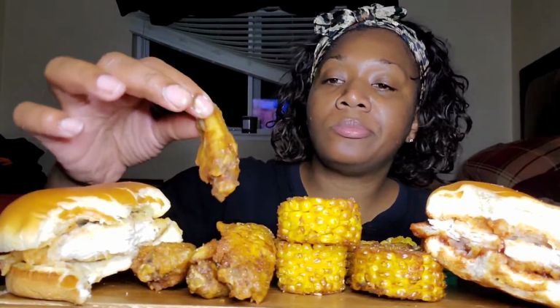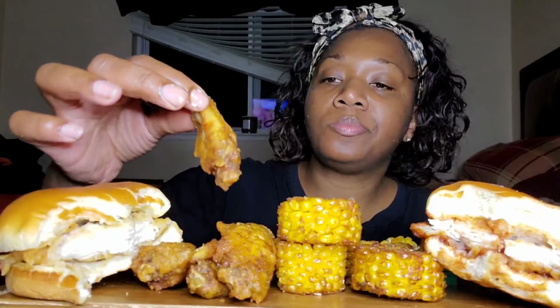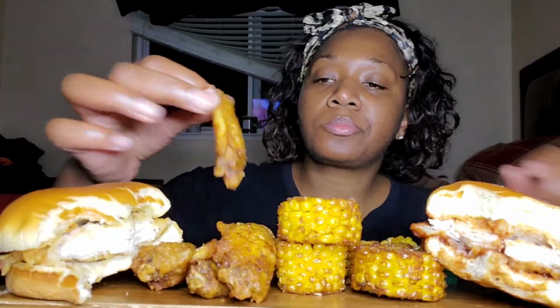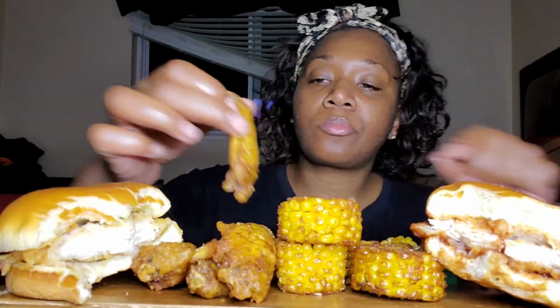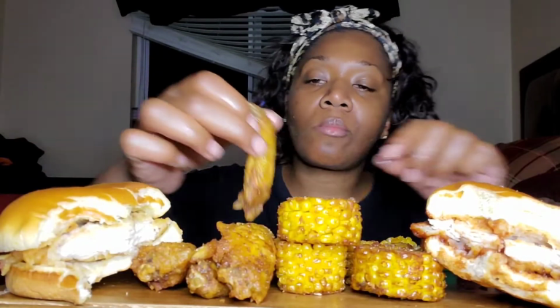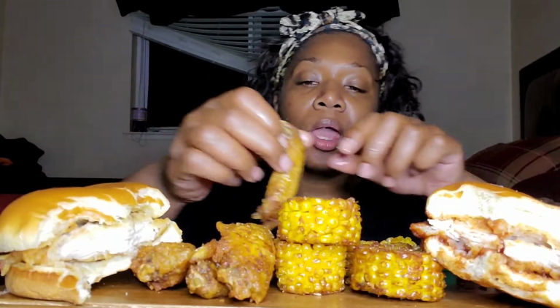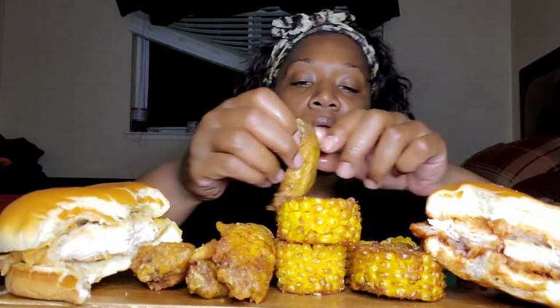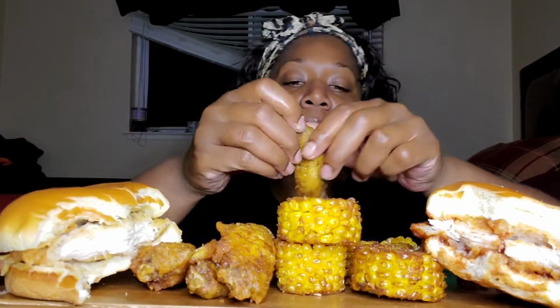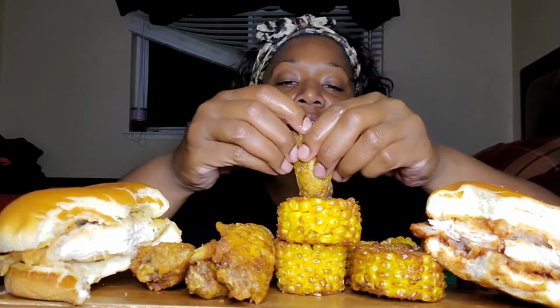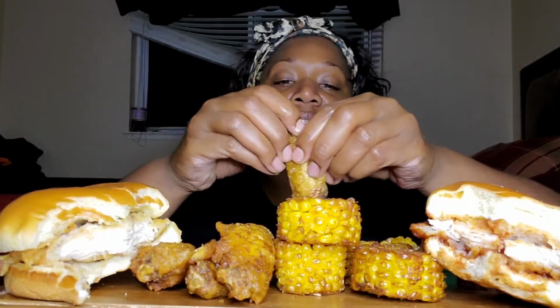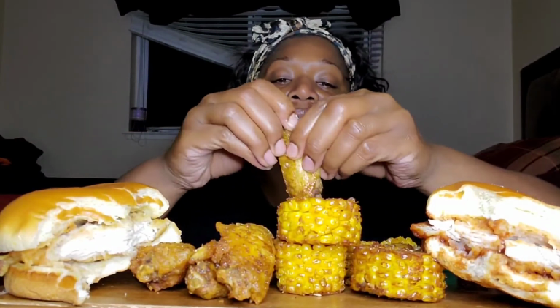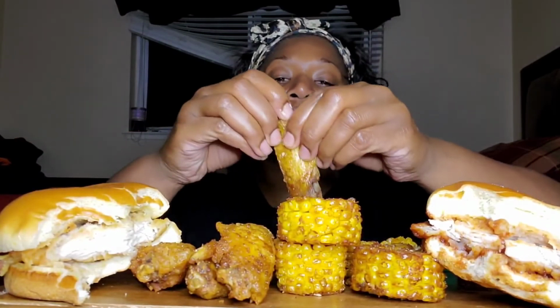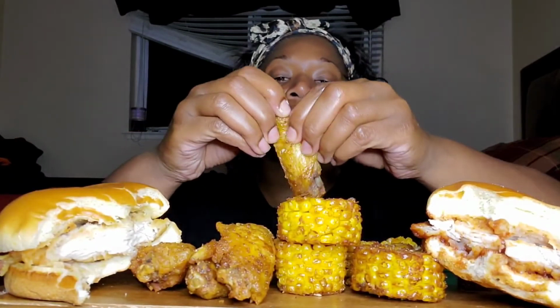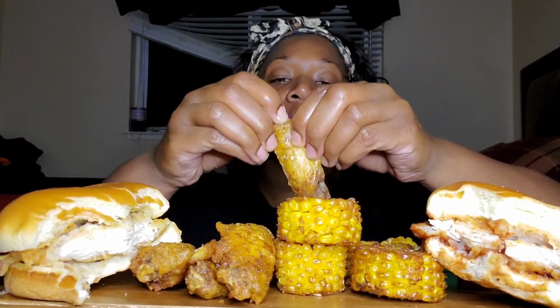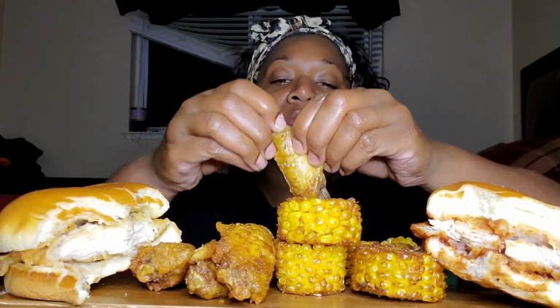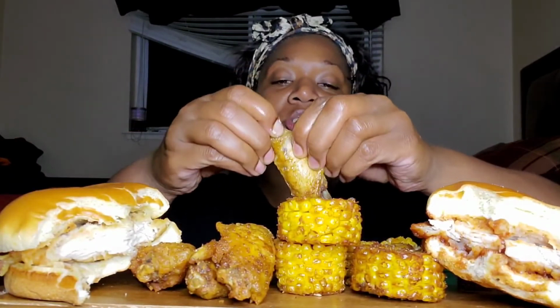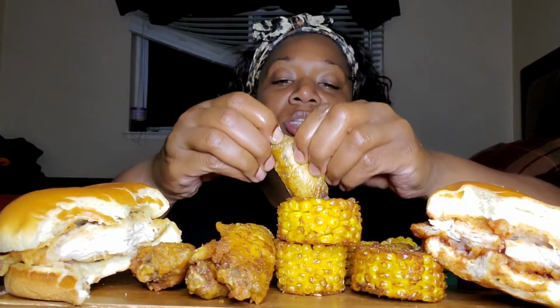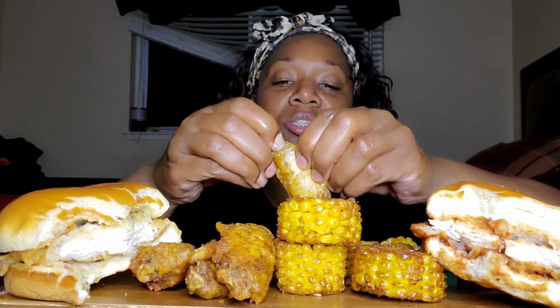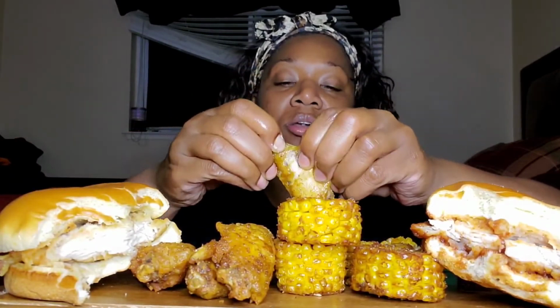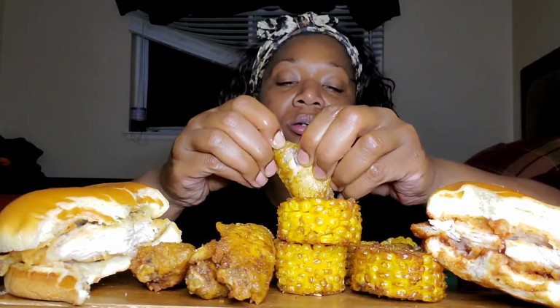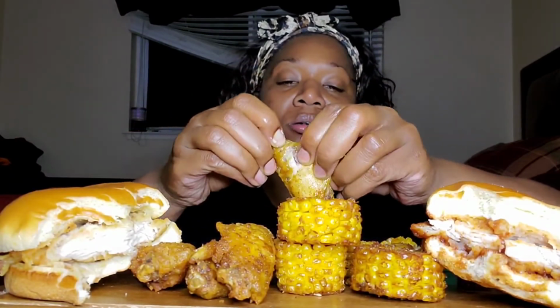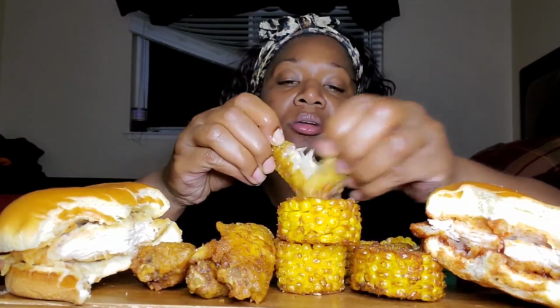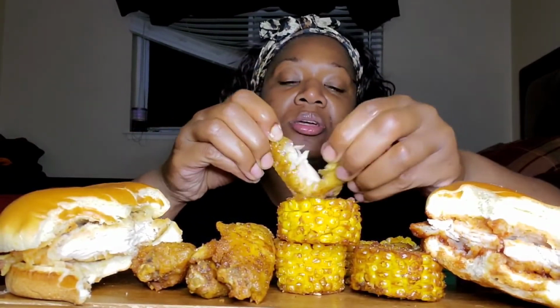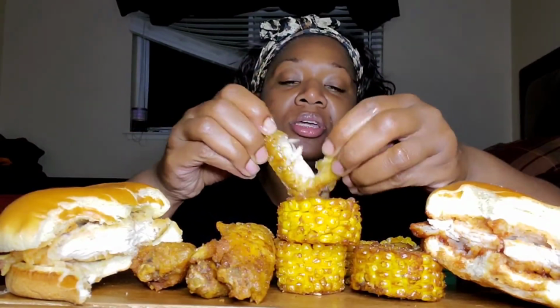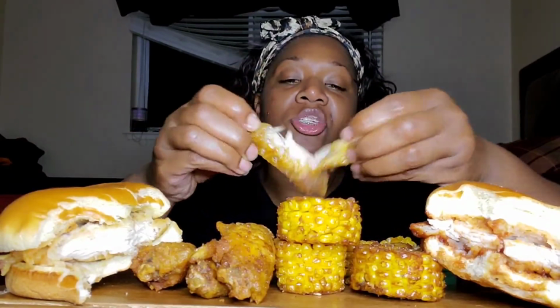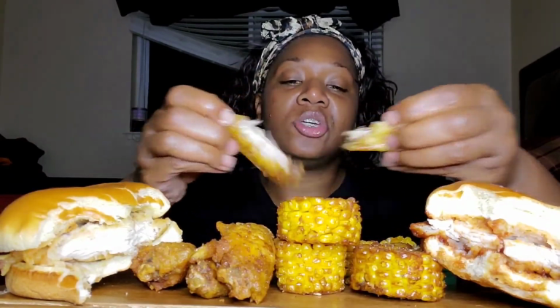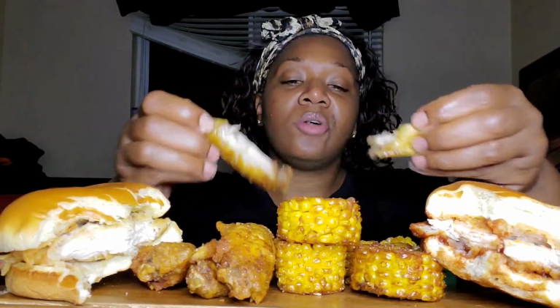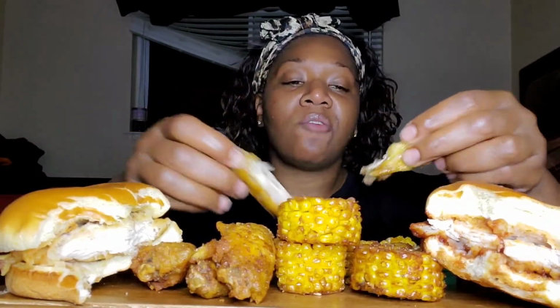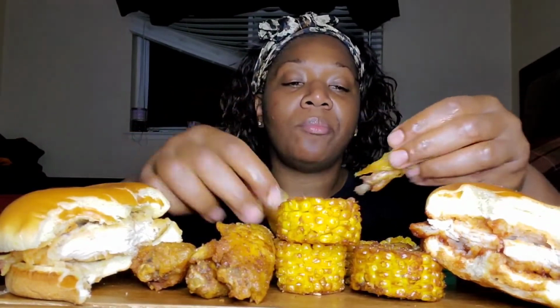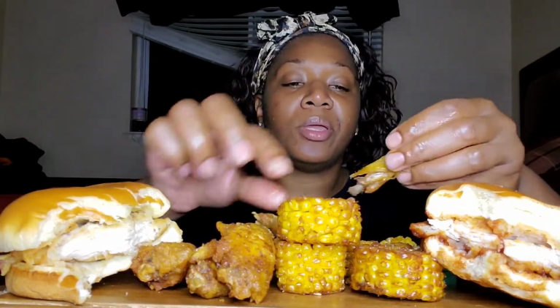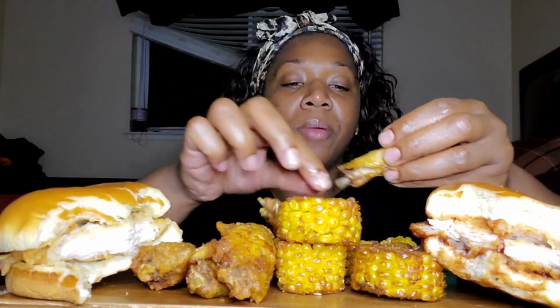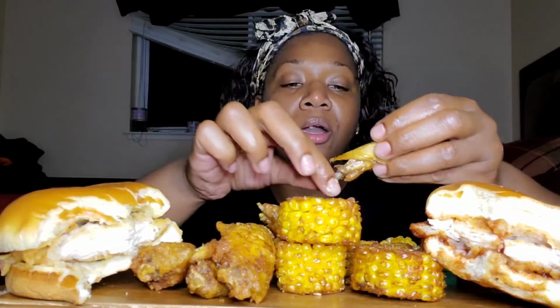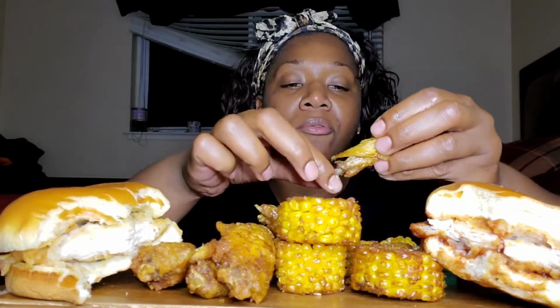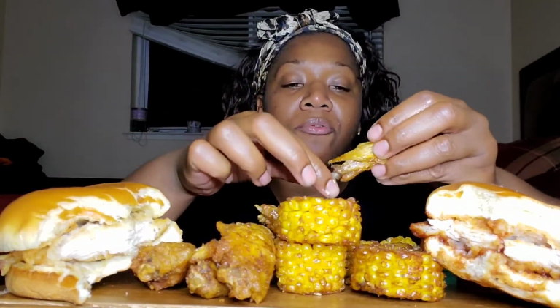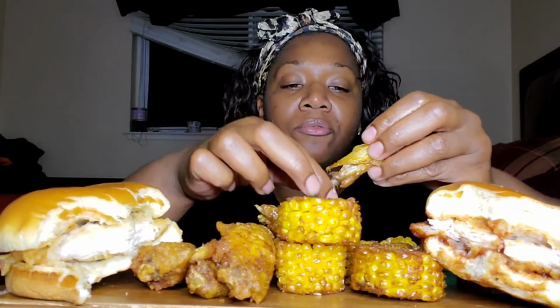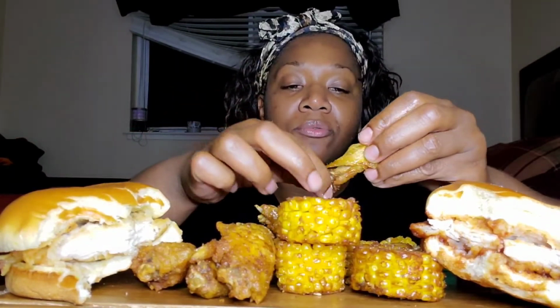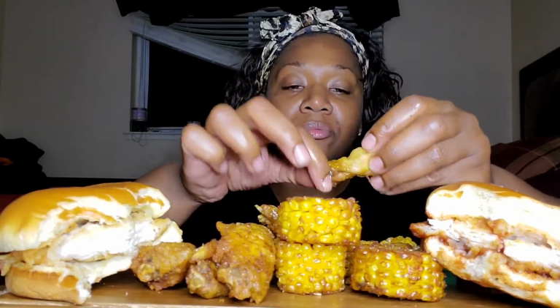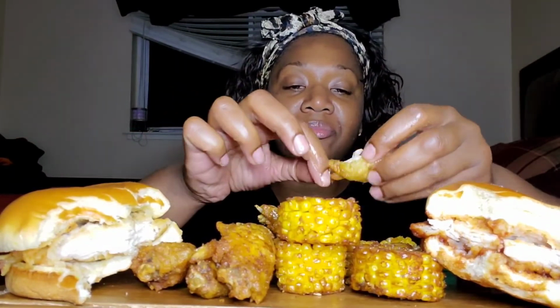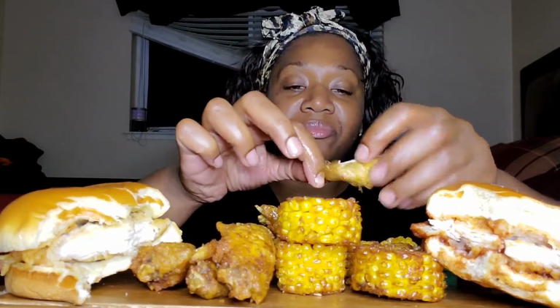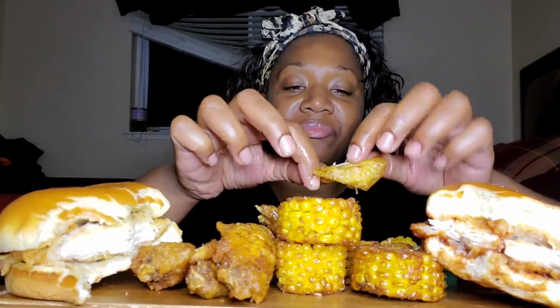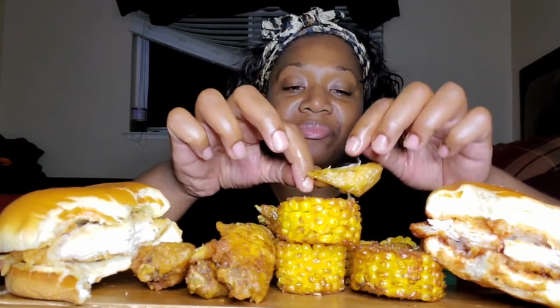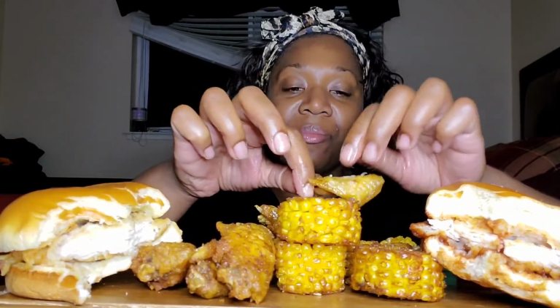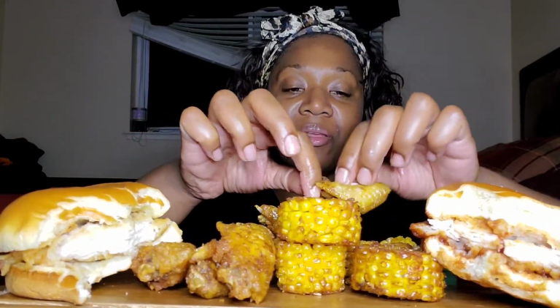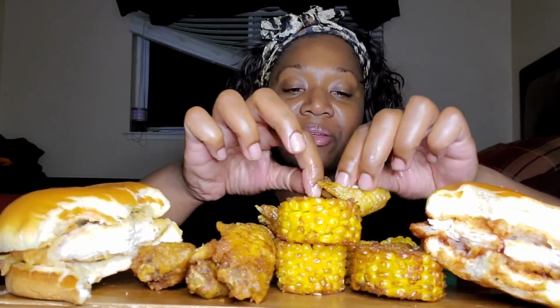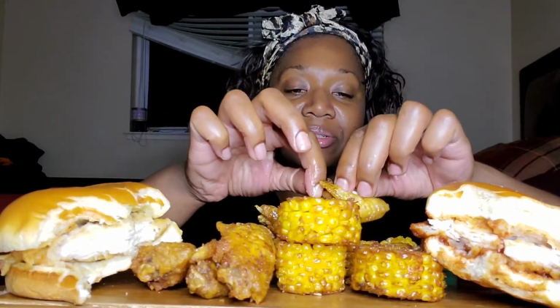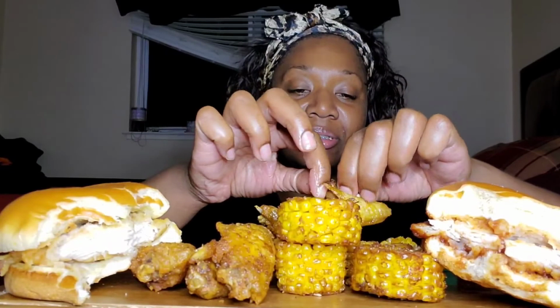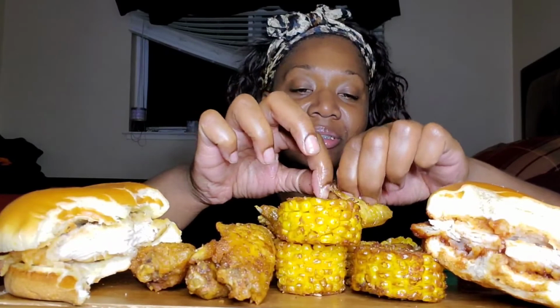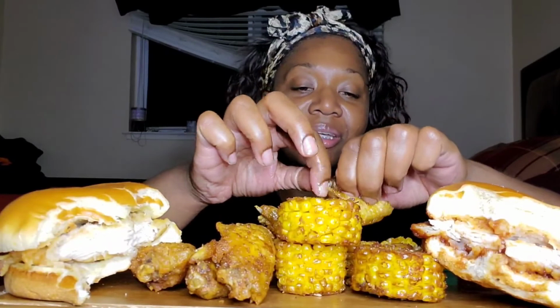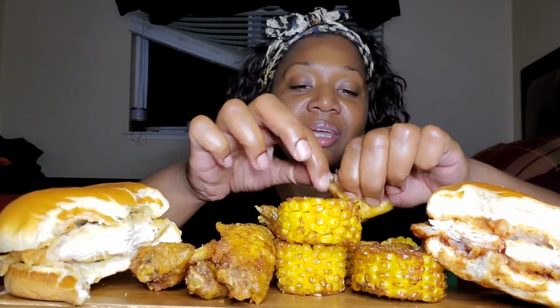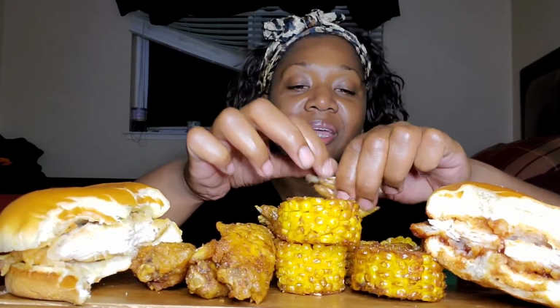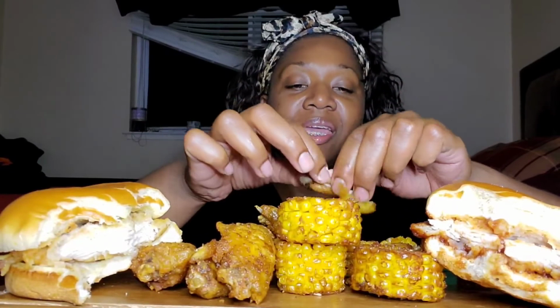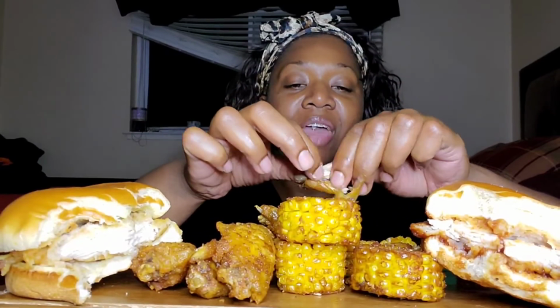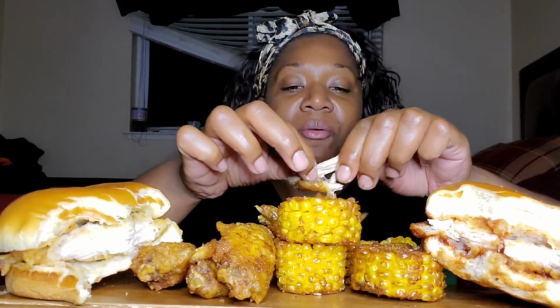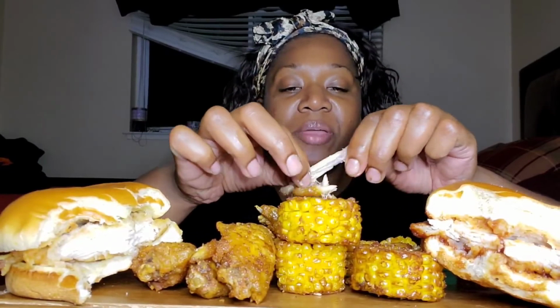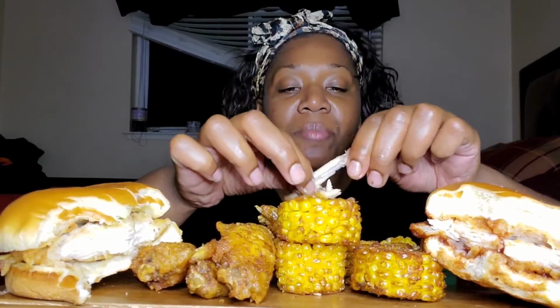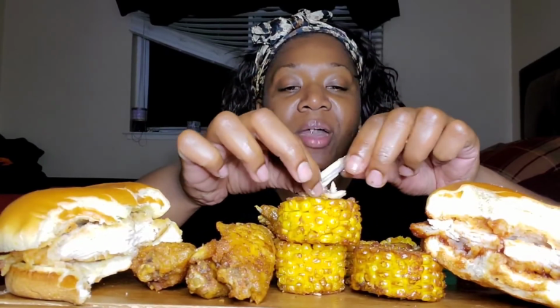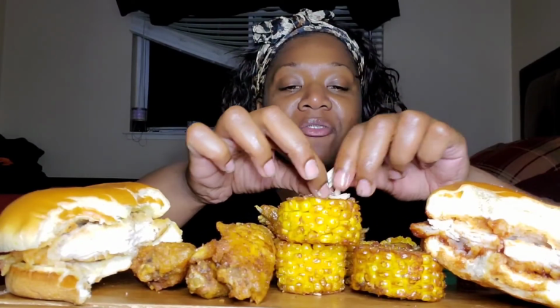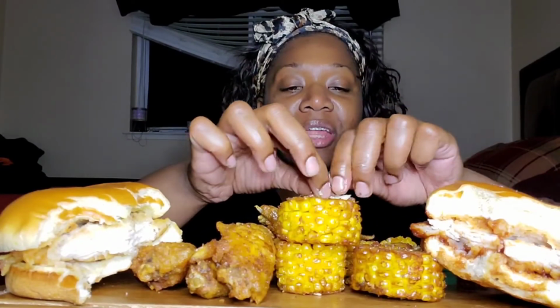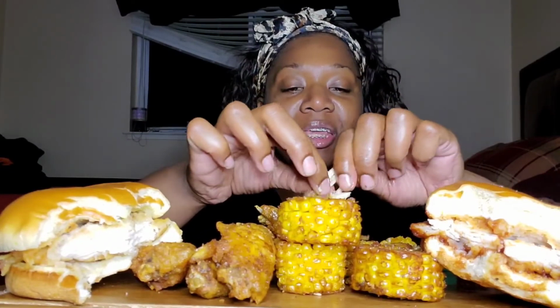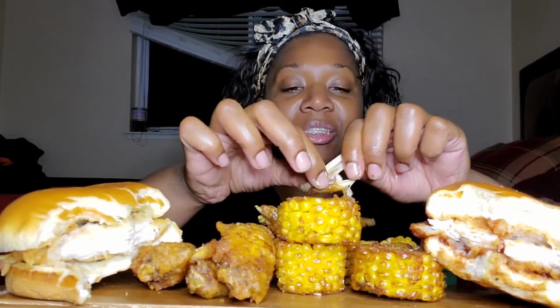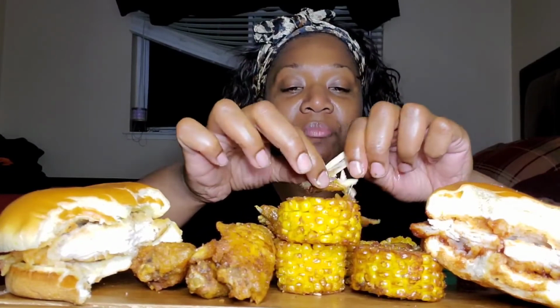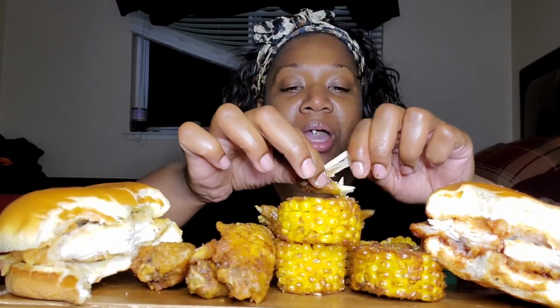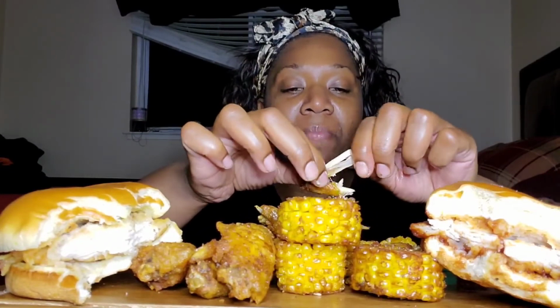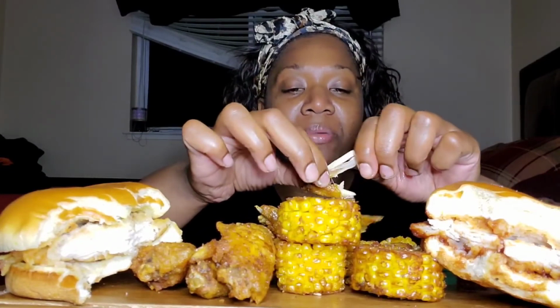I can hear my son downstairs yelling — he sure has a big mouth. He has a big mouth like his mama.